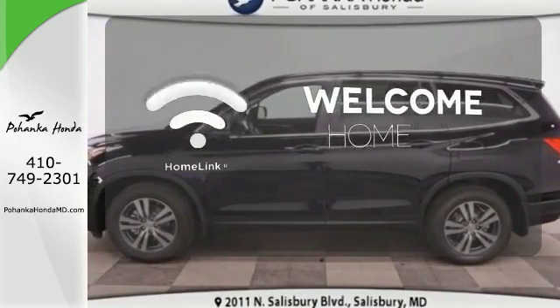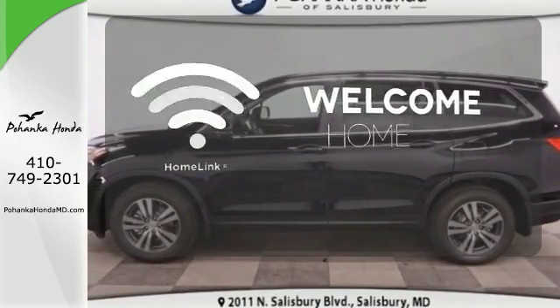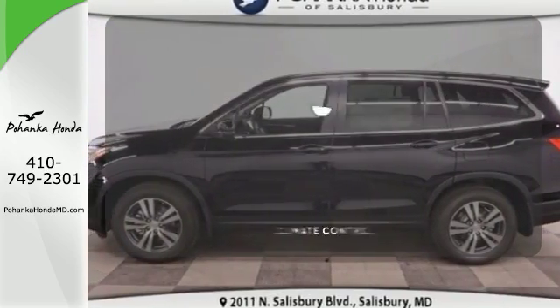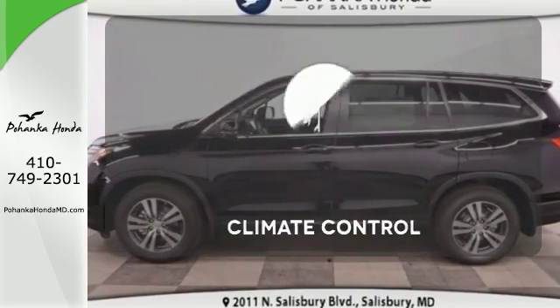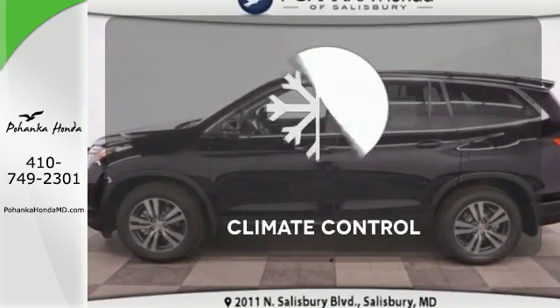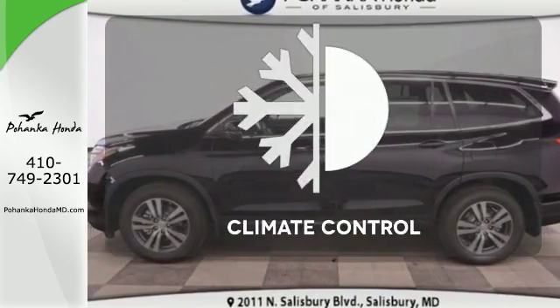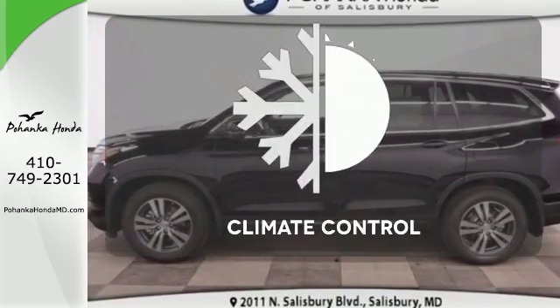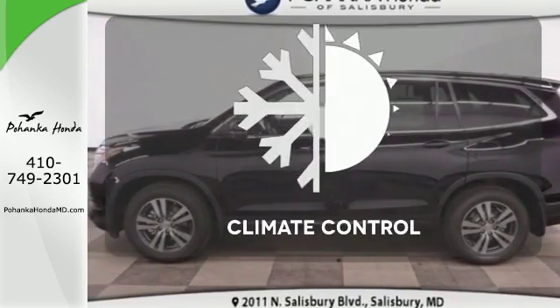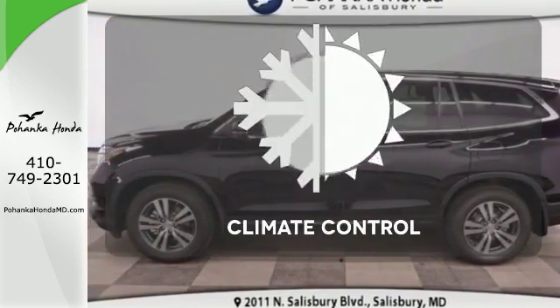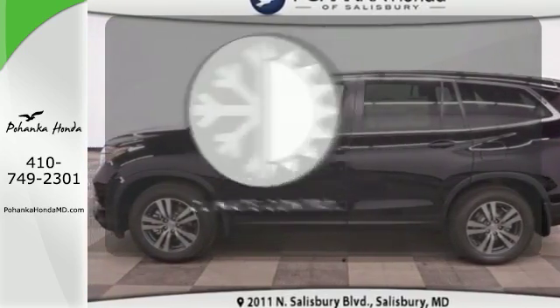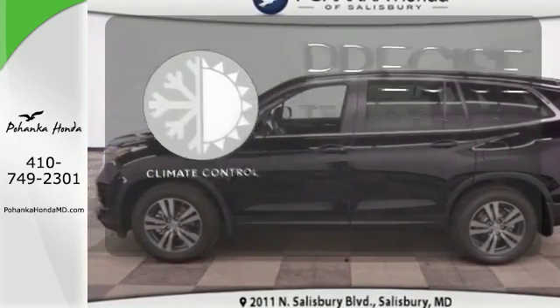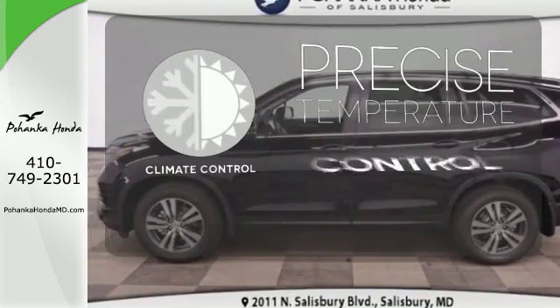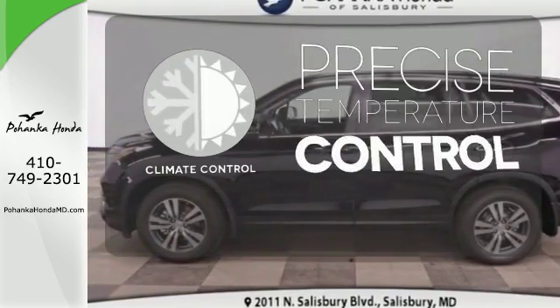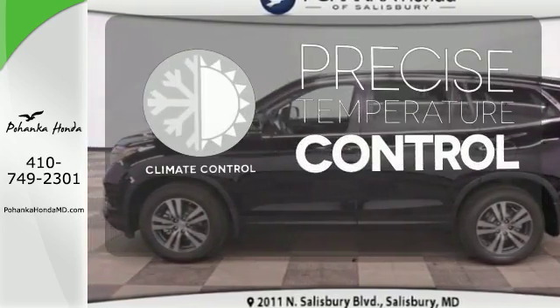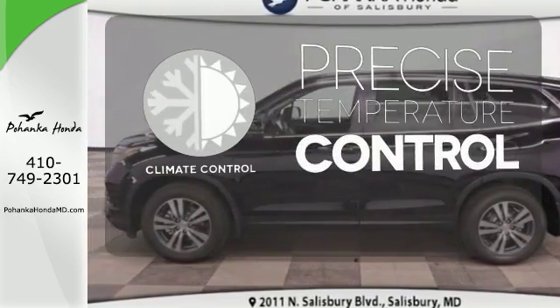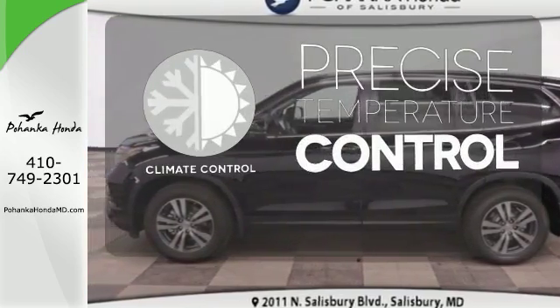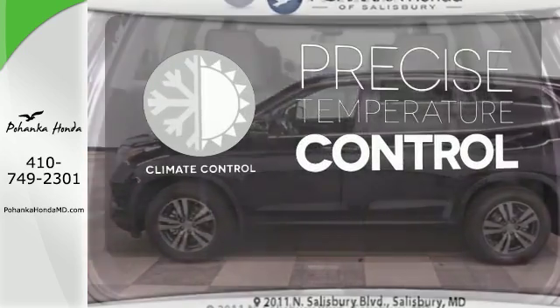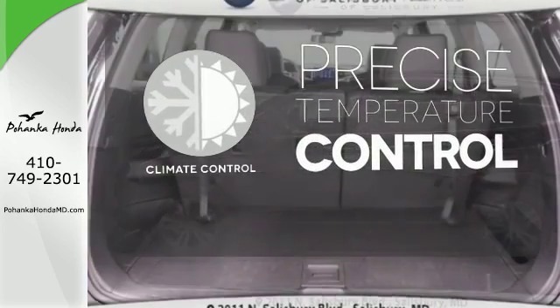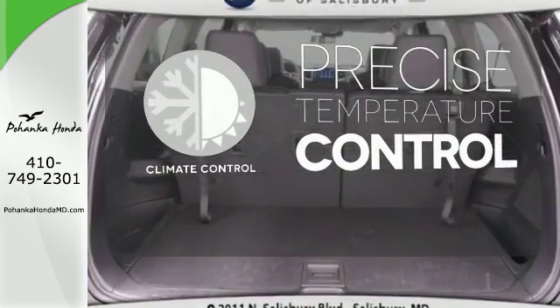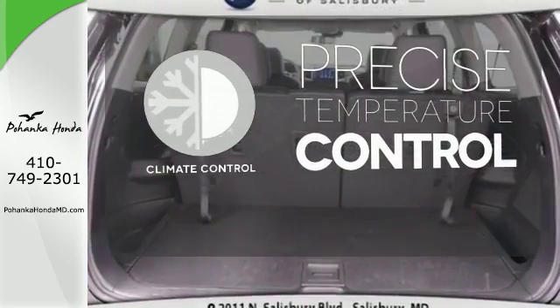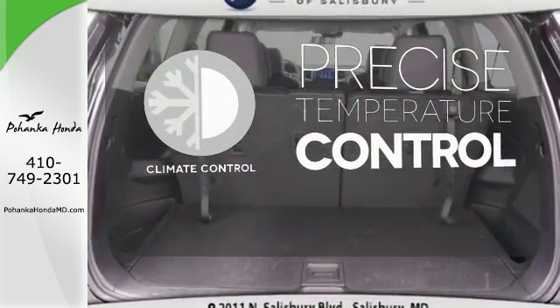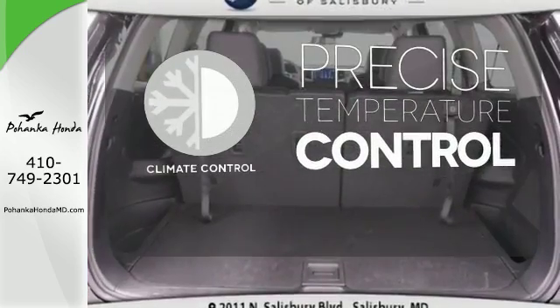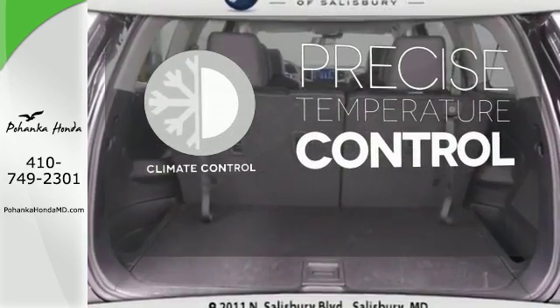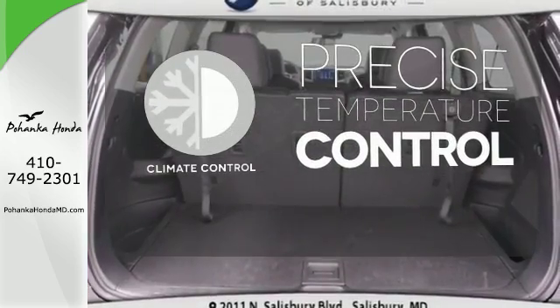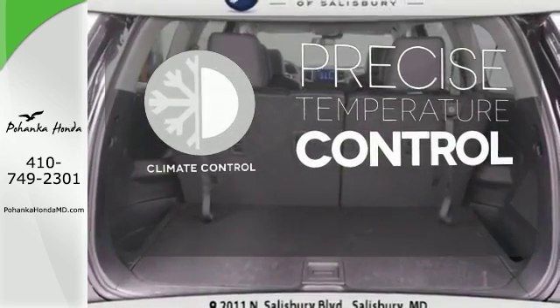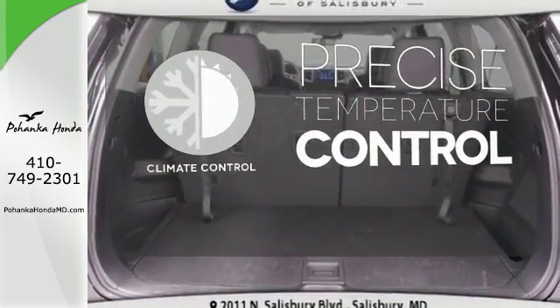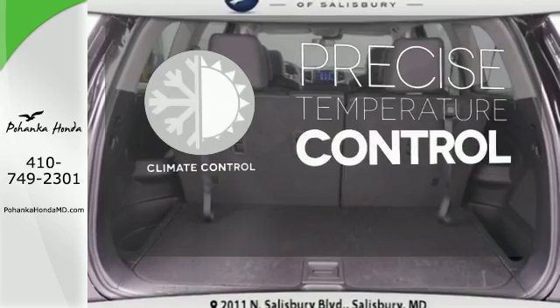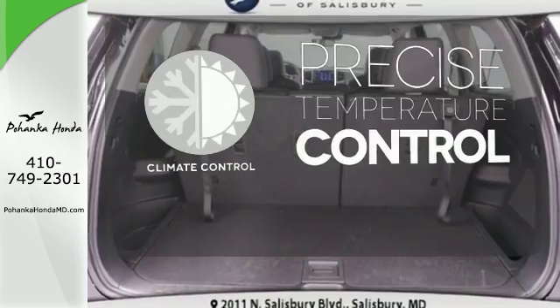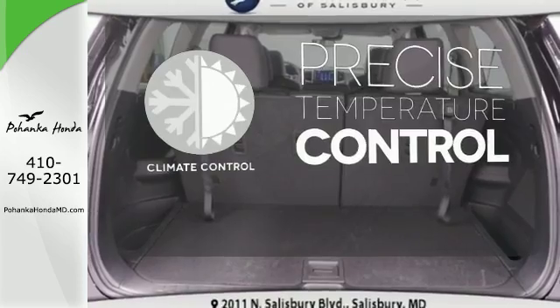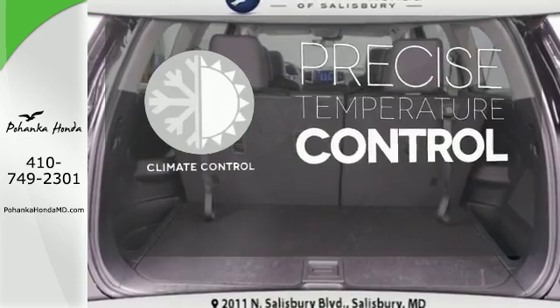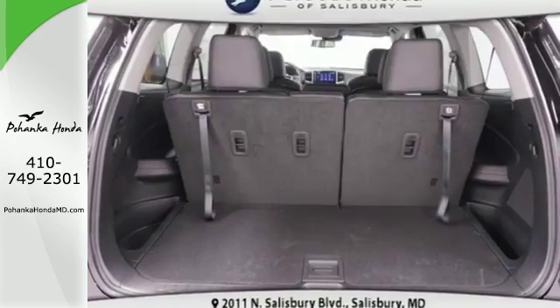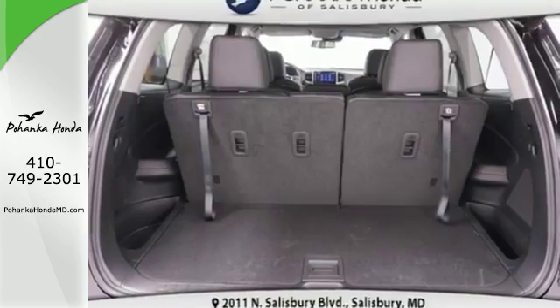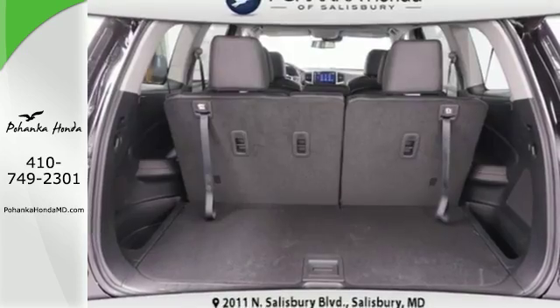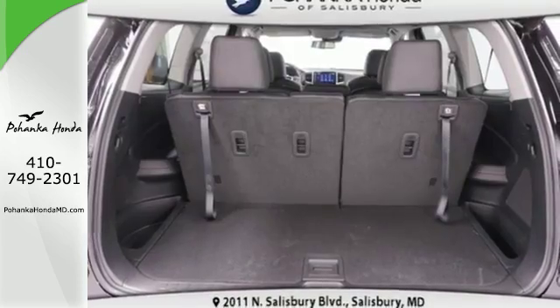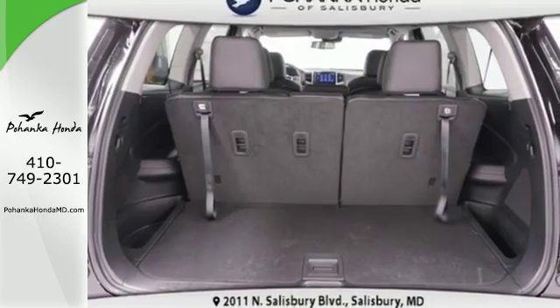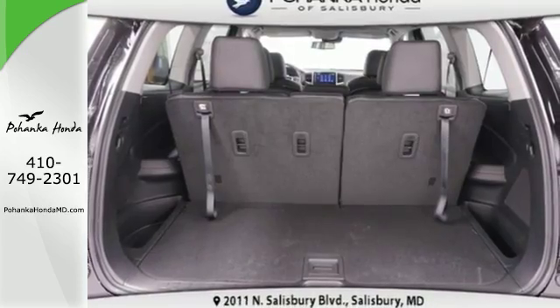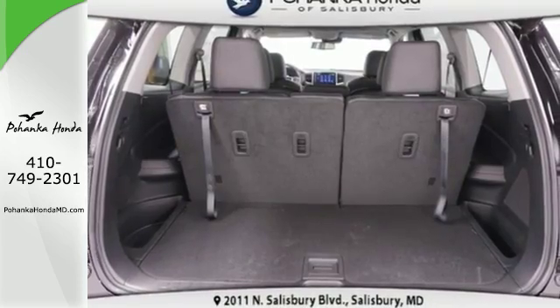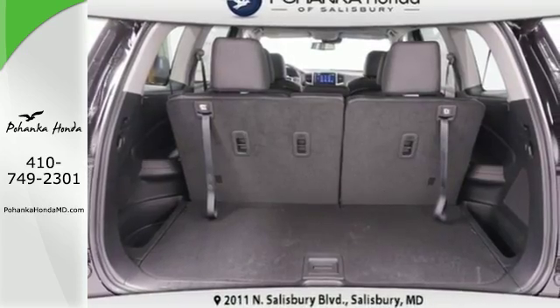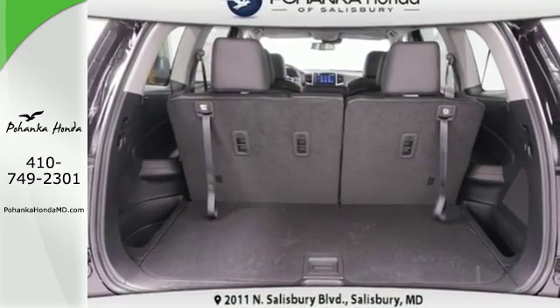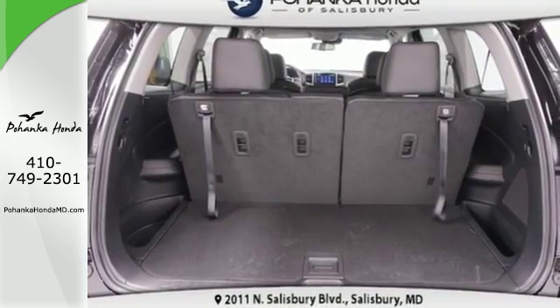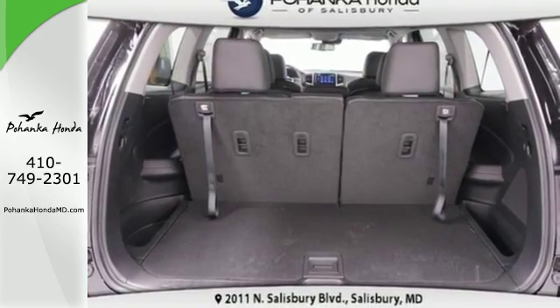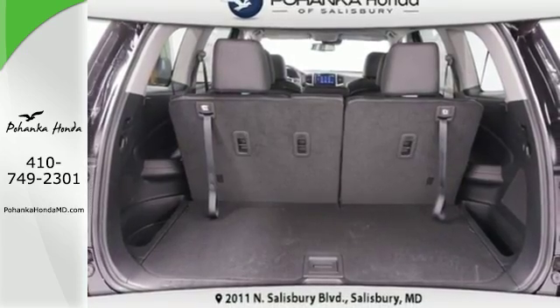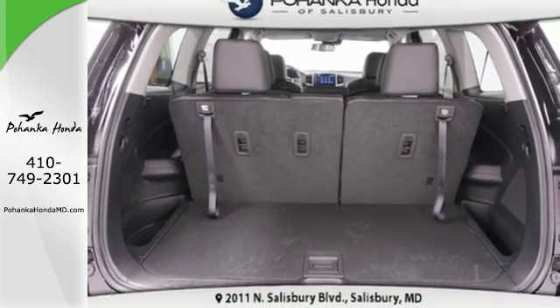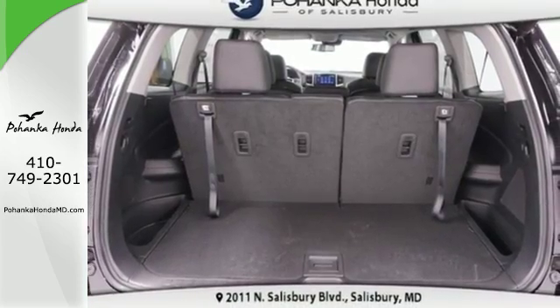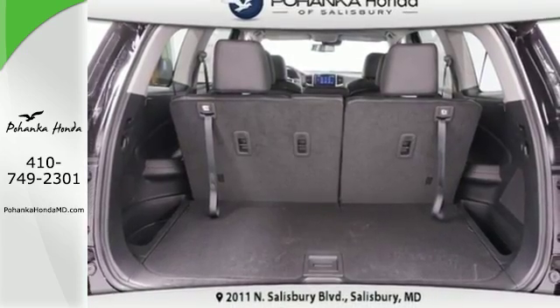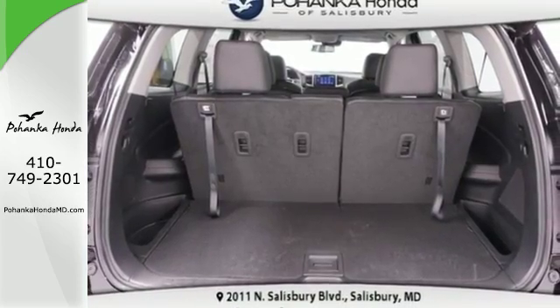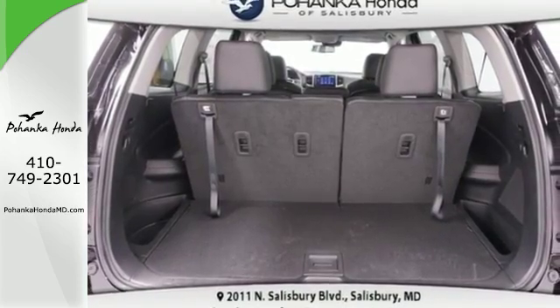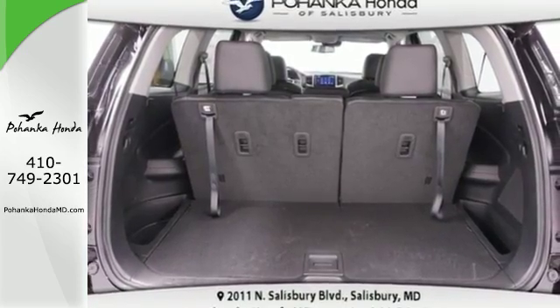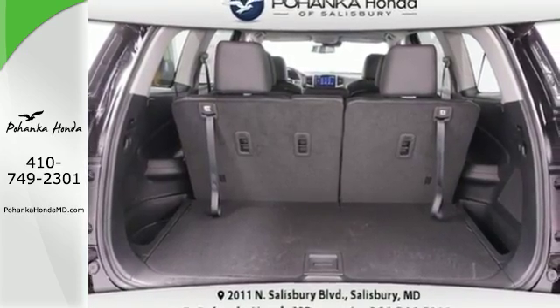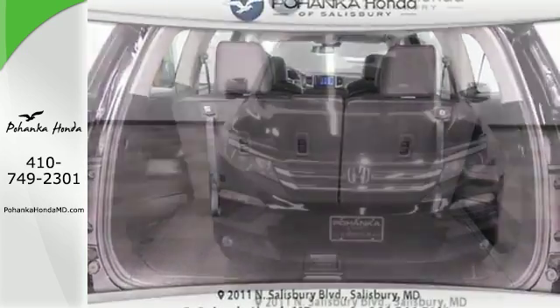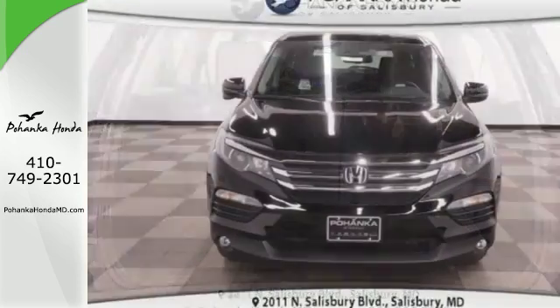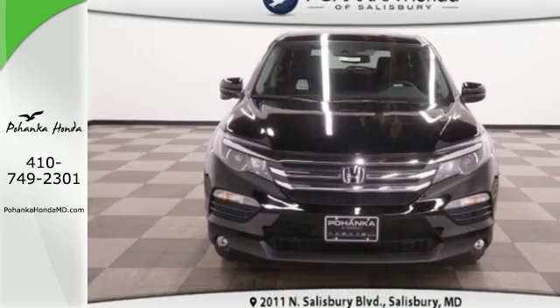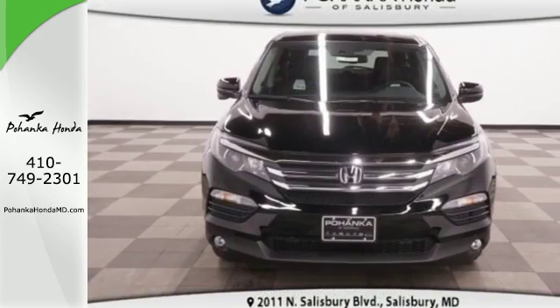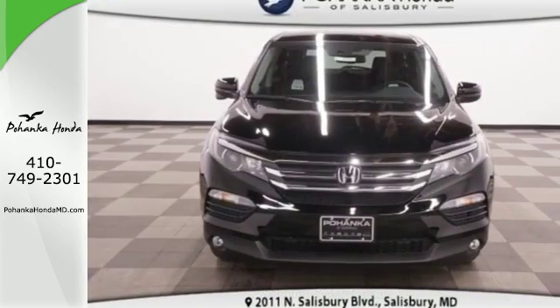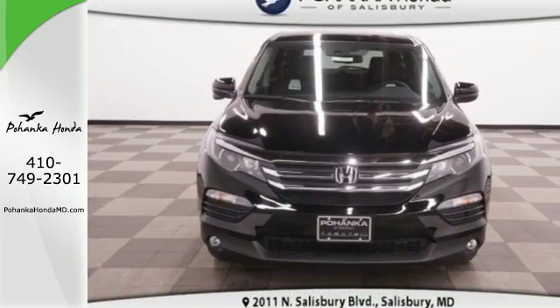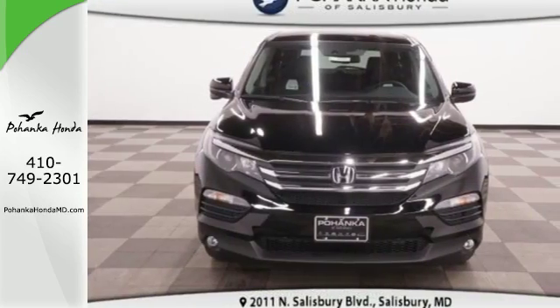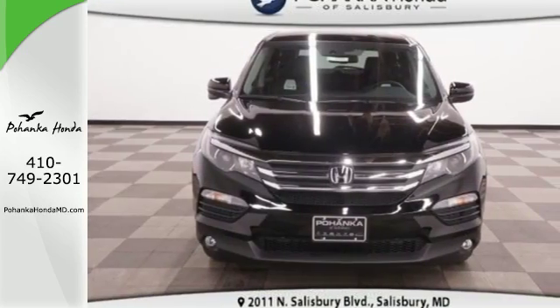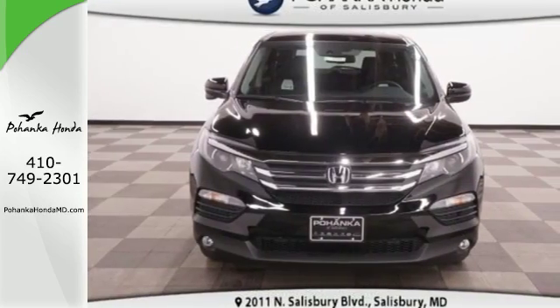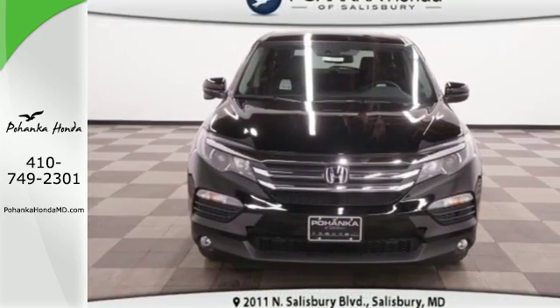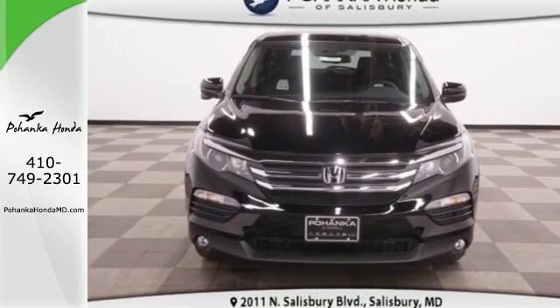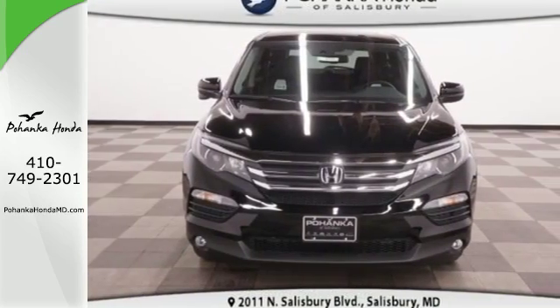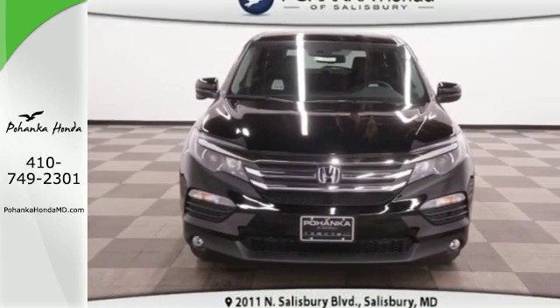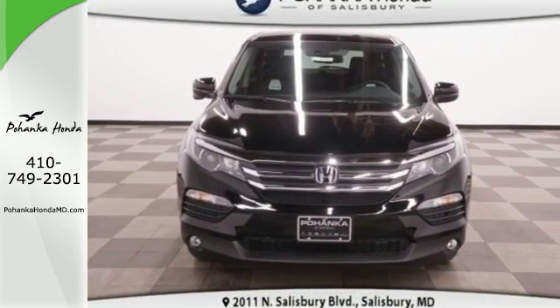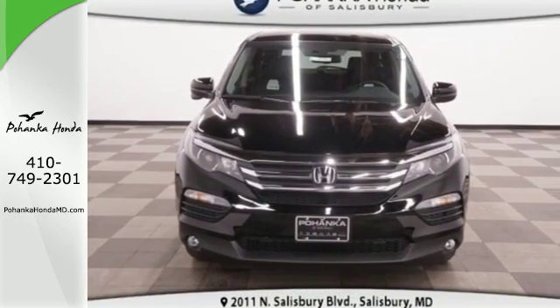Select the perfect temperature with climate control. Make all of your co-pilots happy when you blast off in this Honda today.